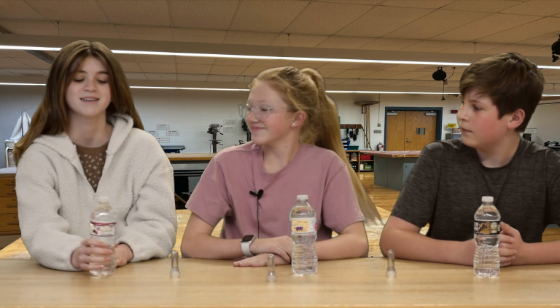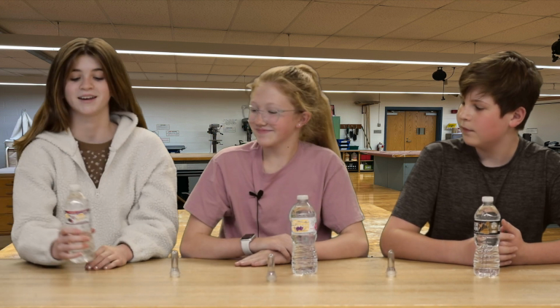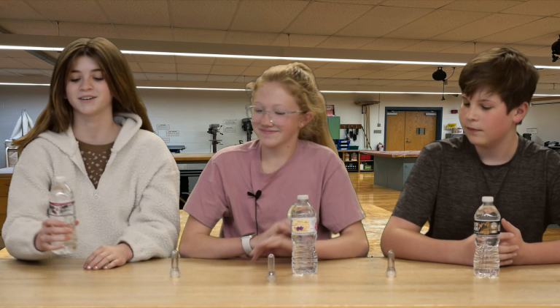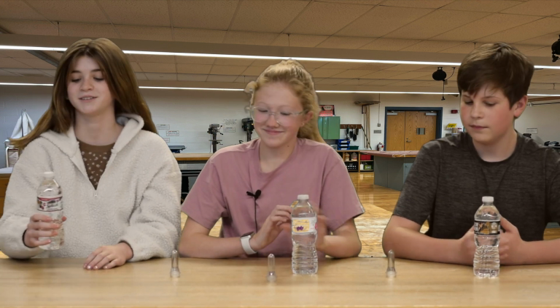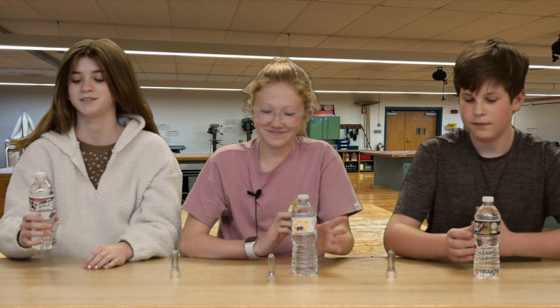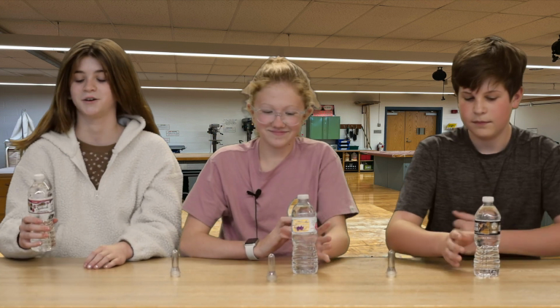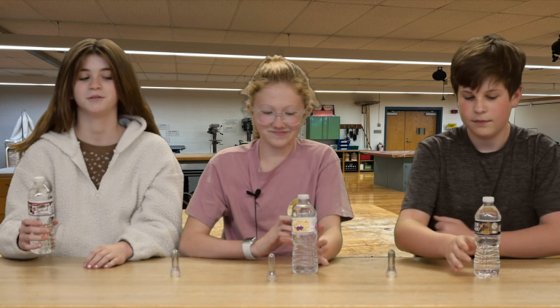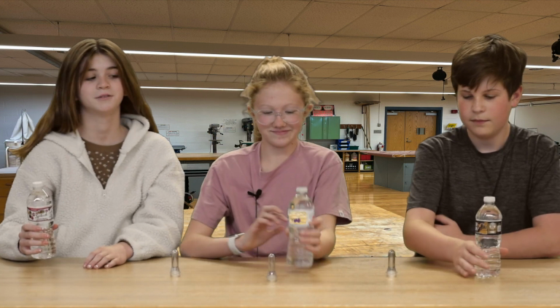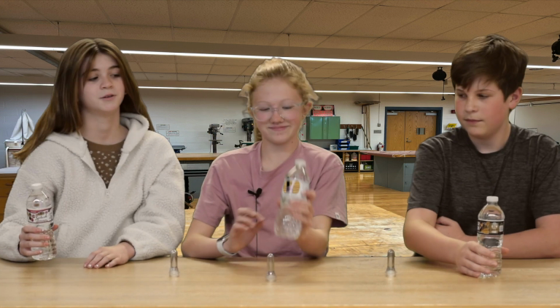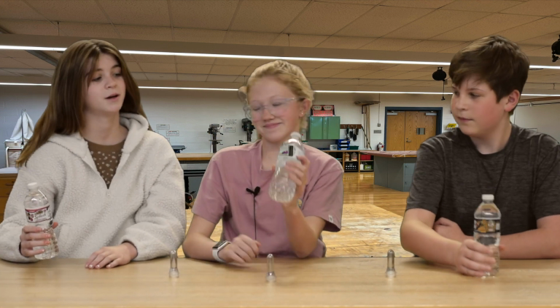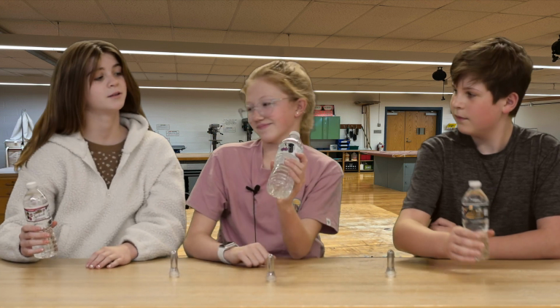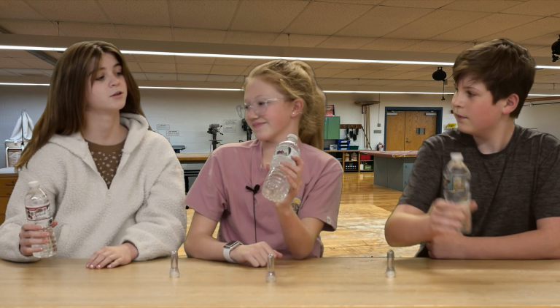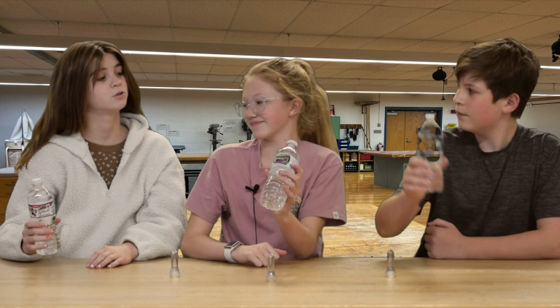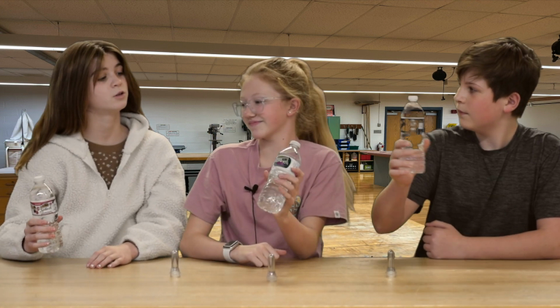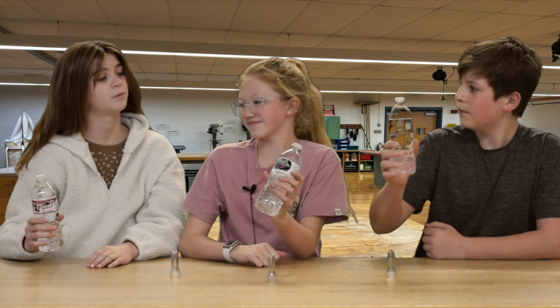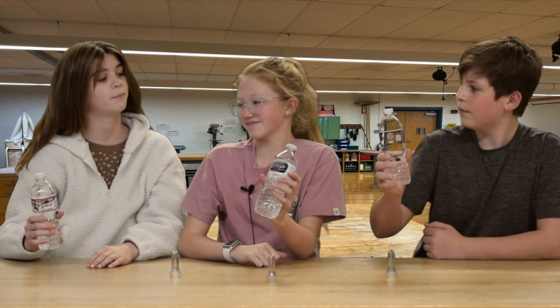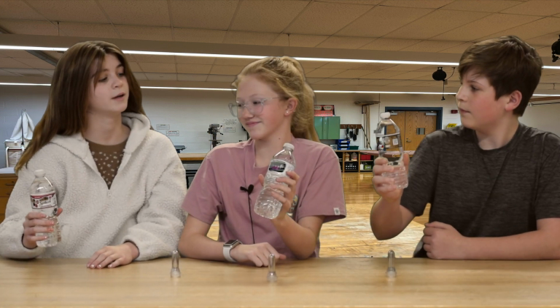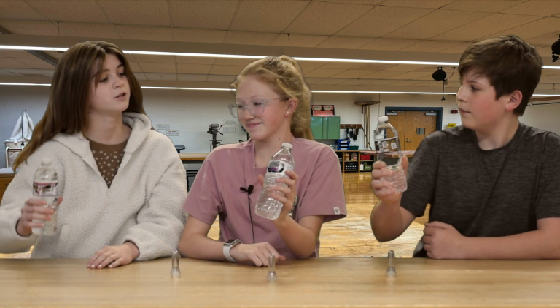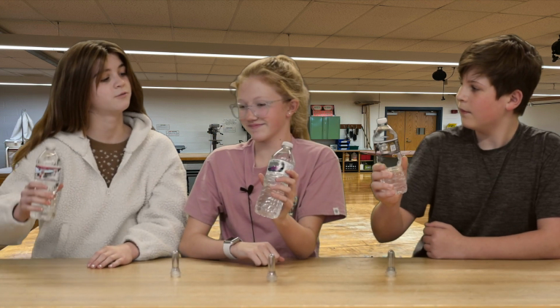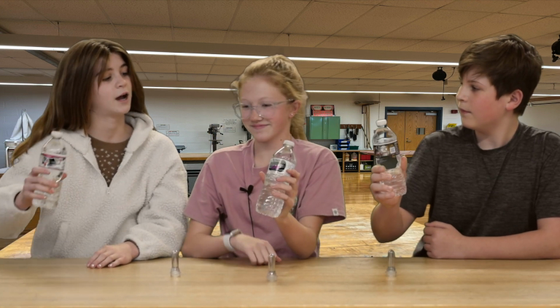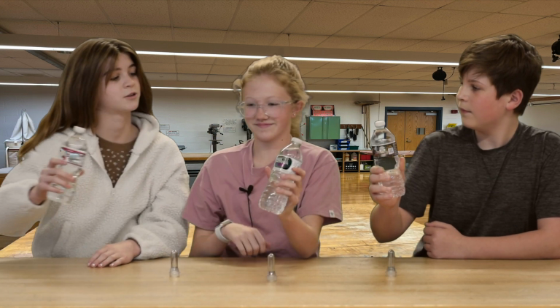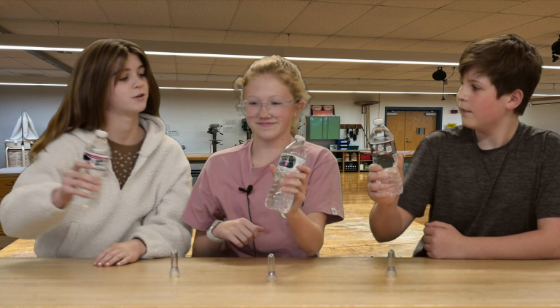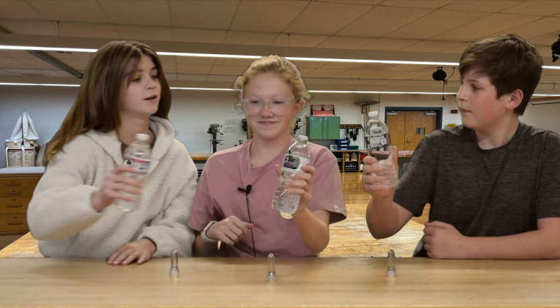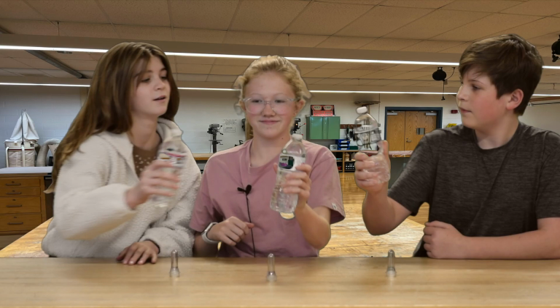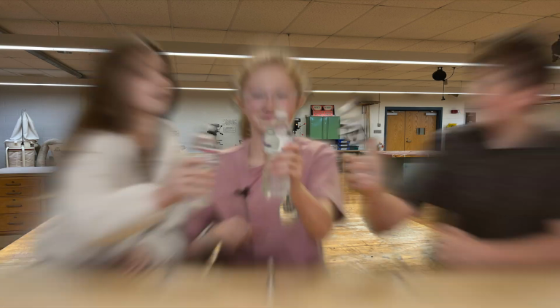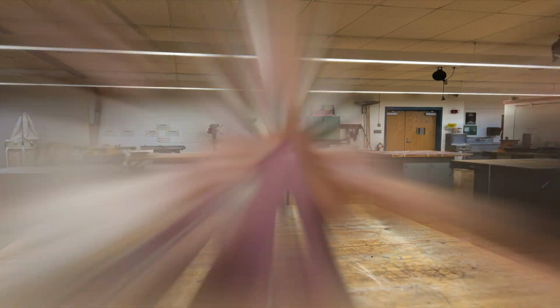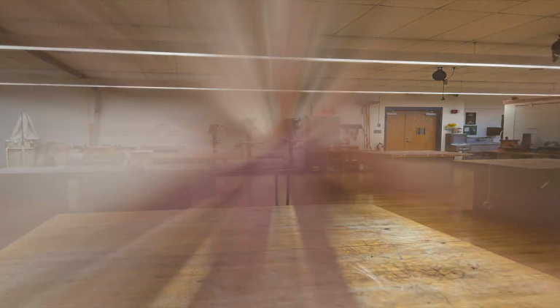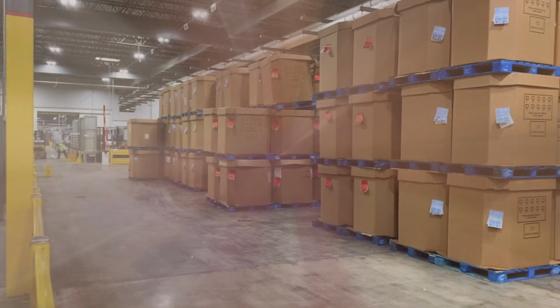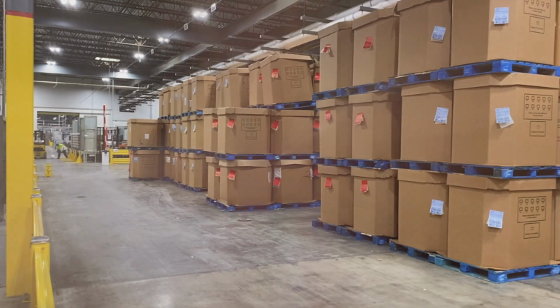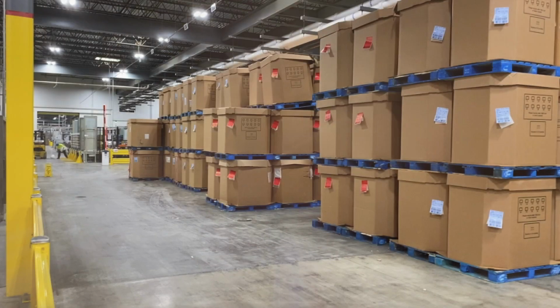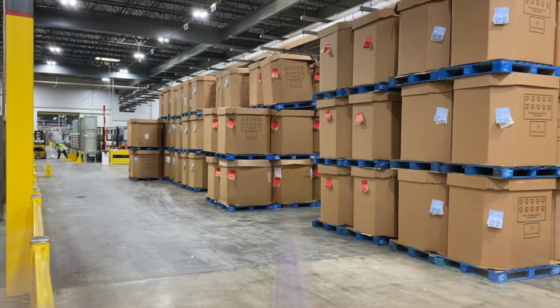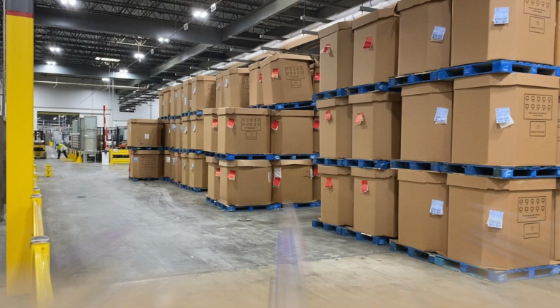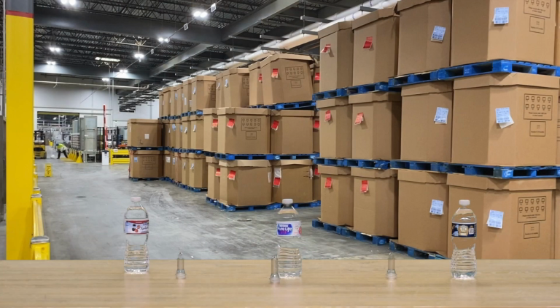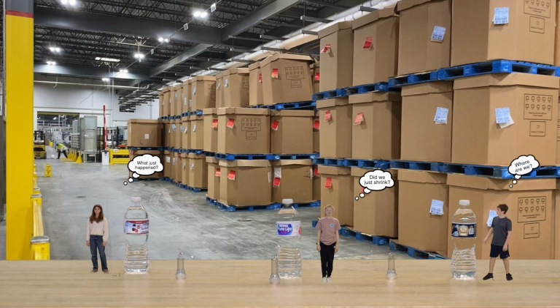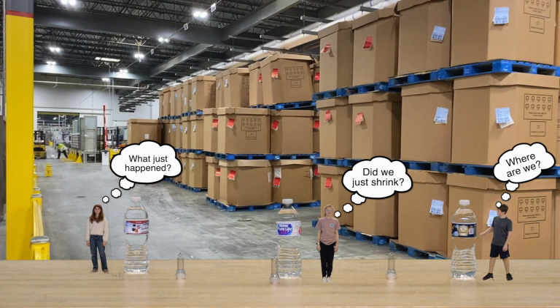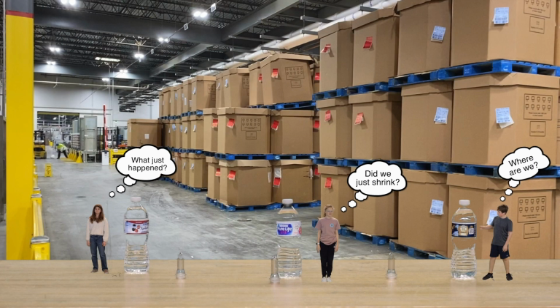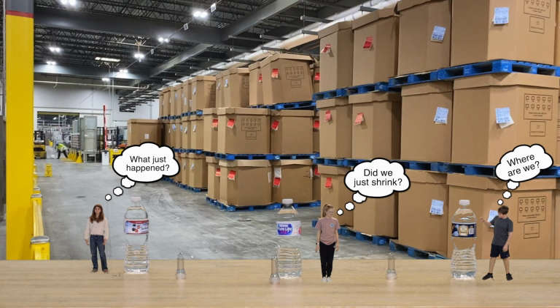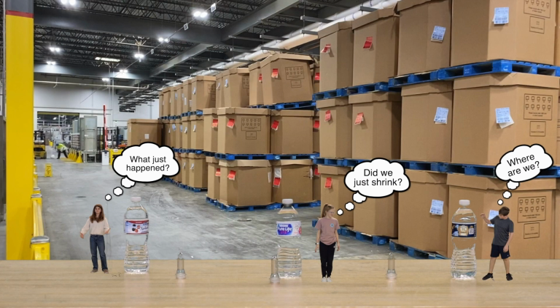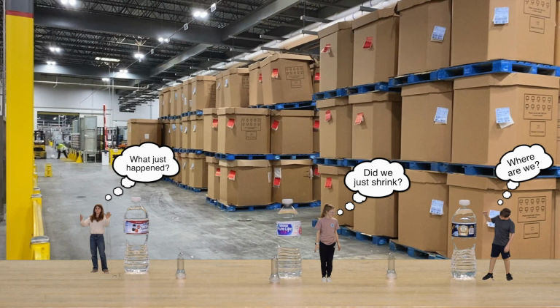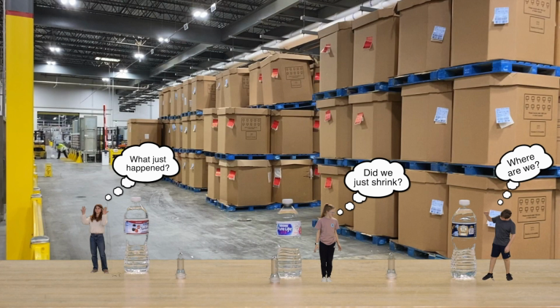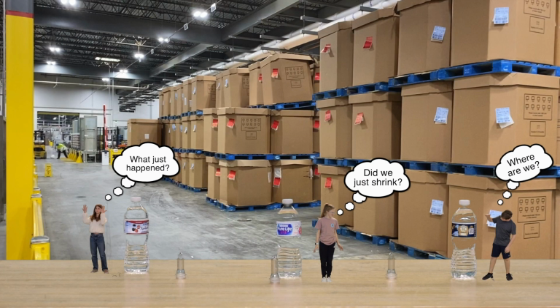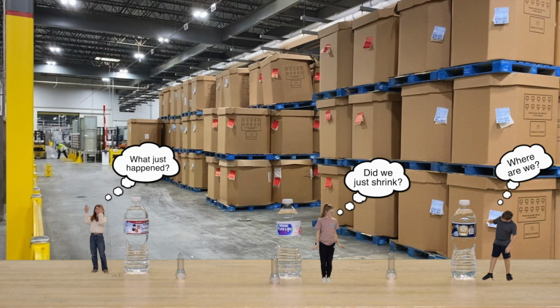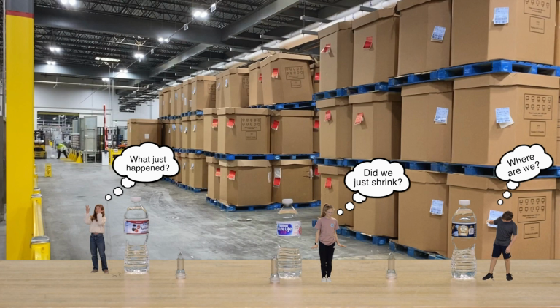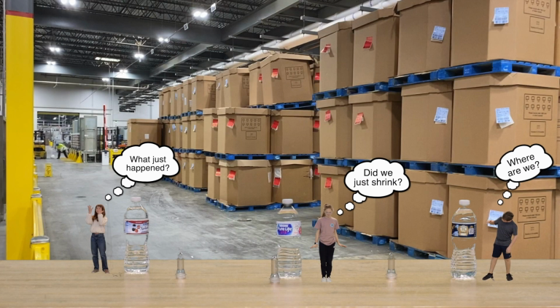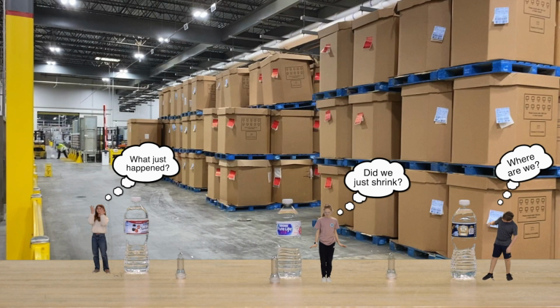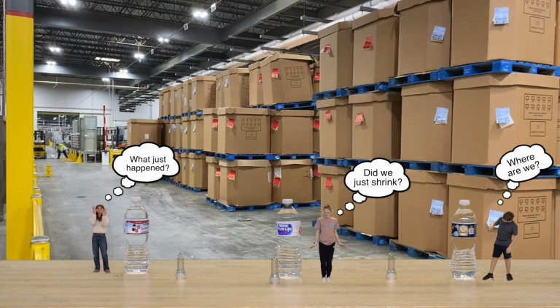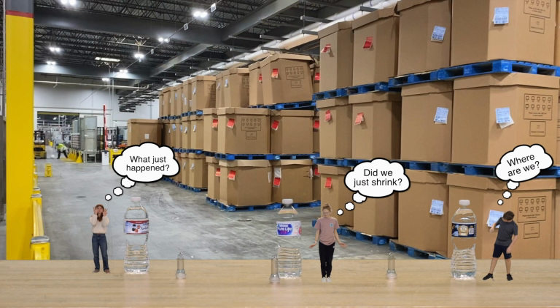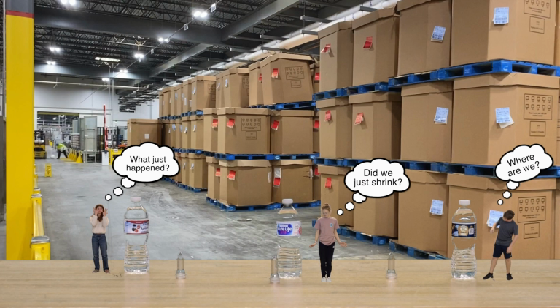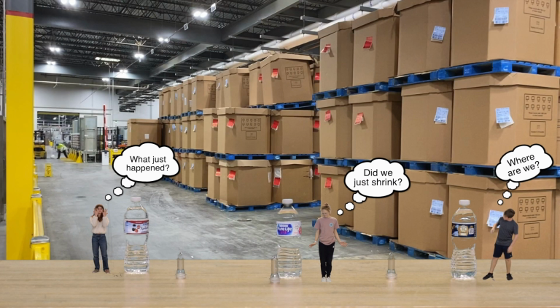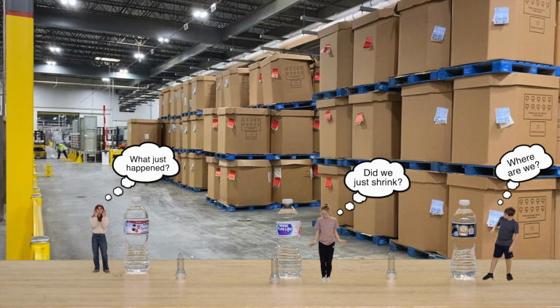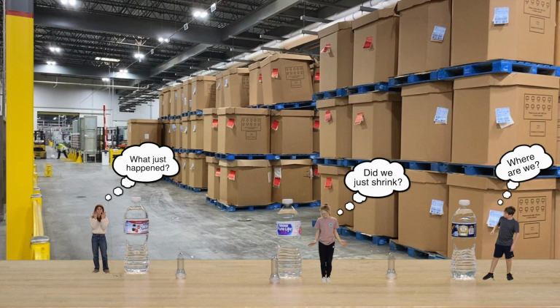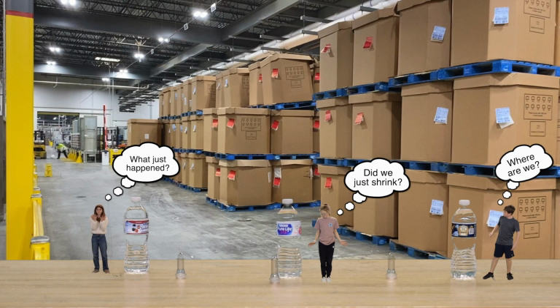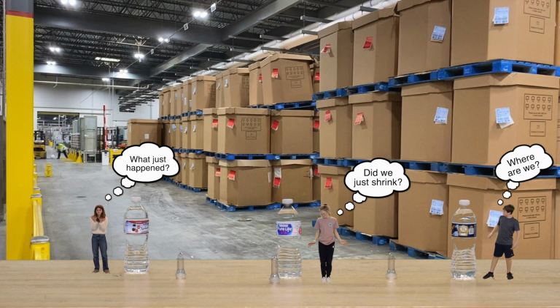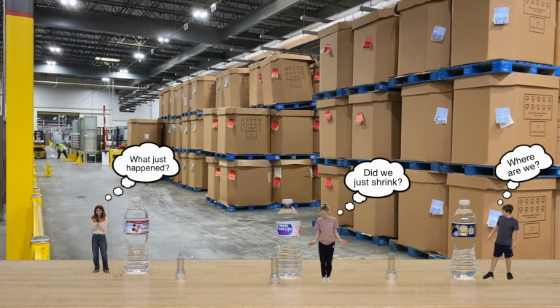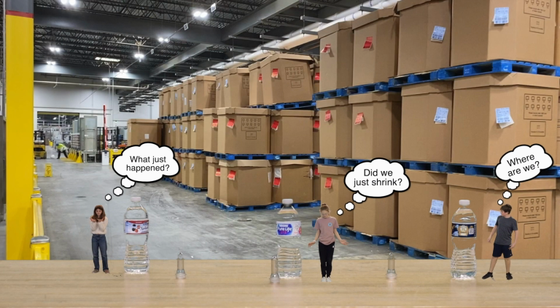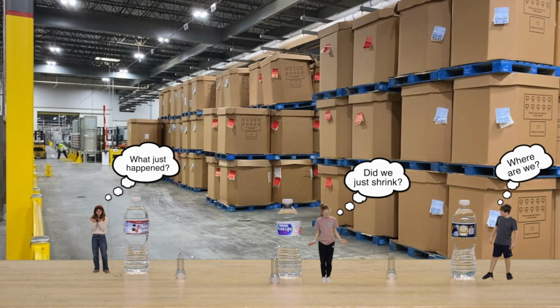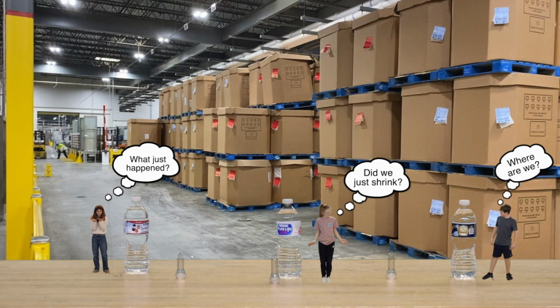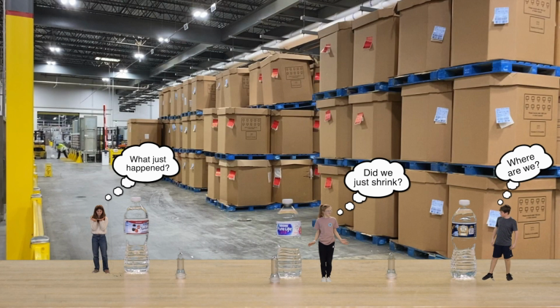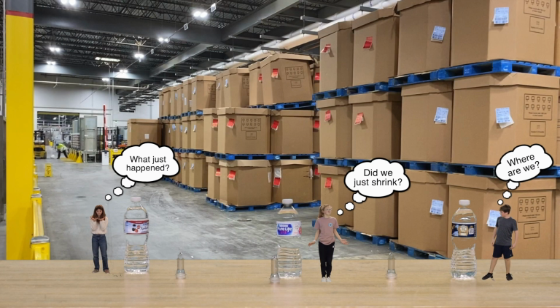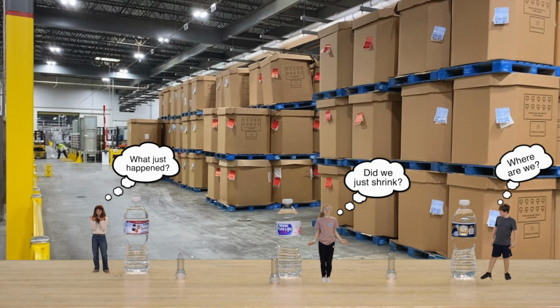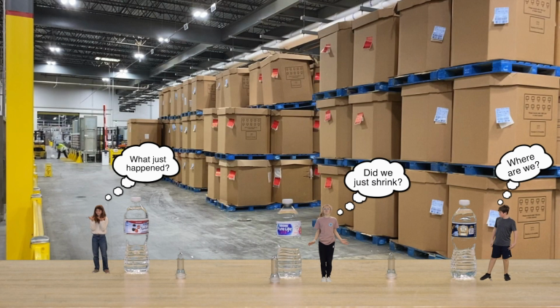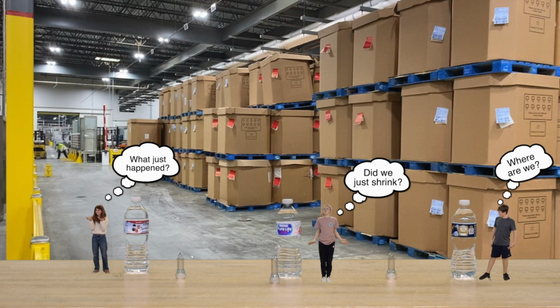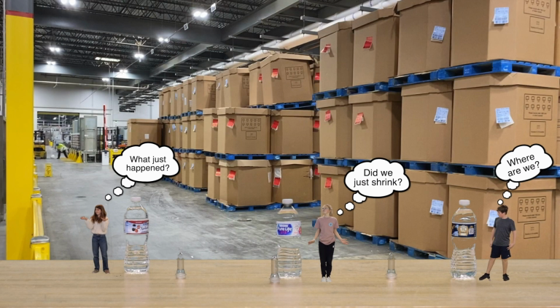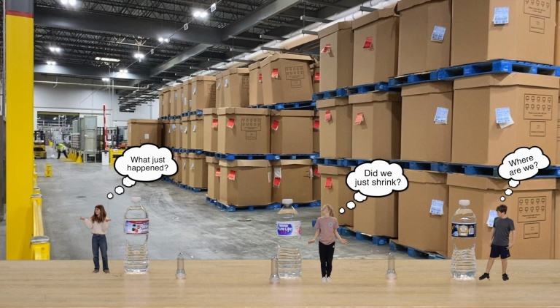Here's a toast to what's so cool about manufacturing. Where are we? Did we just shrink? What just happened?